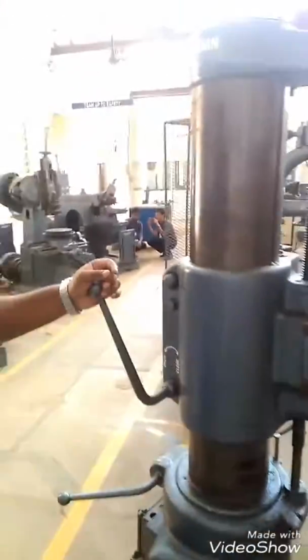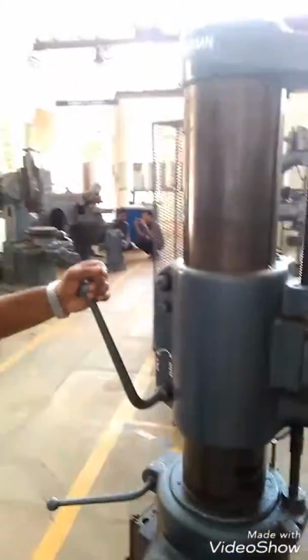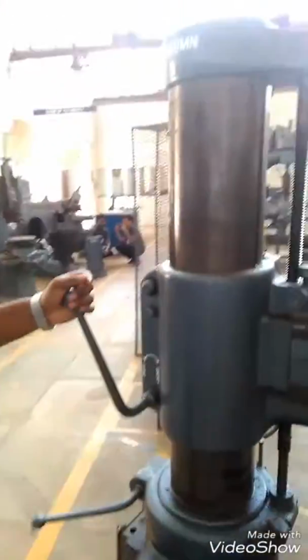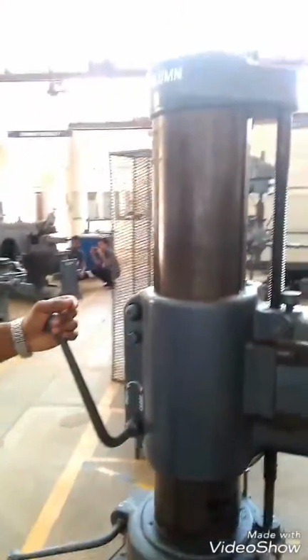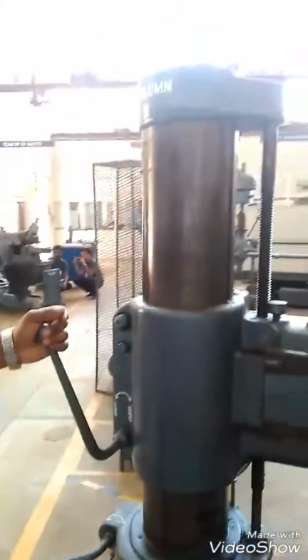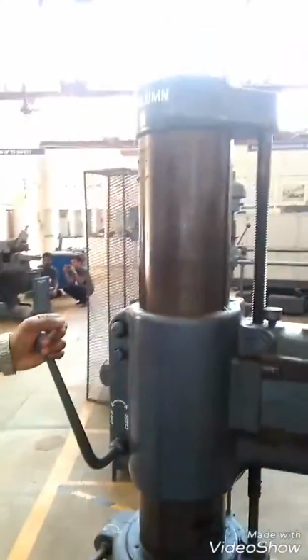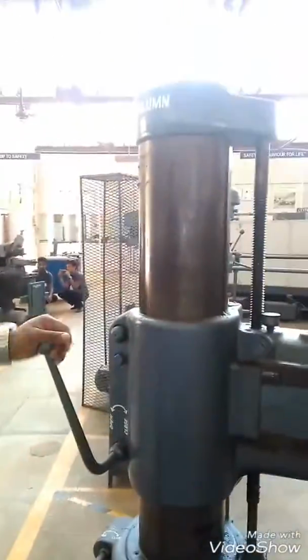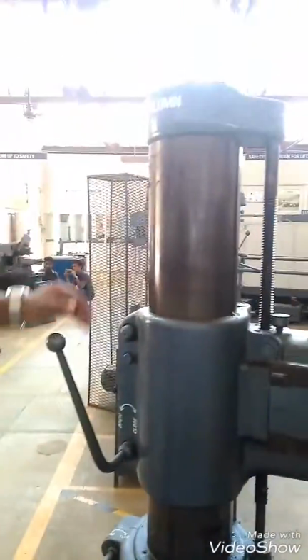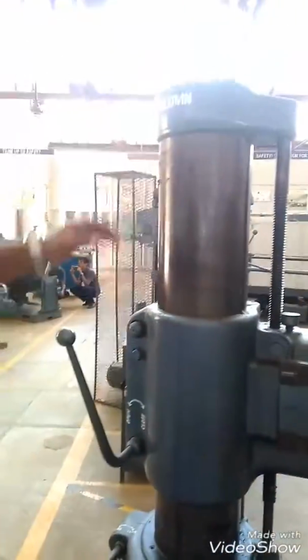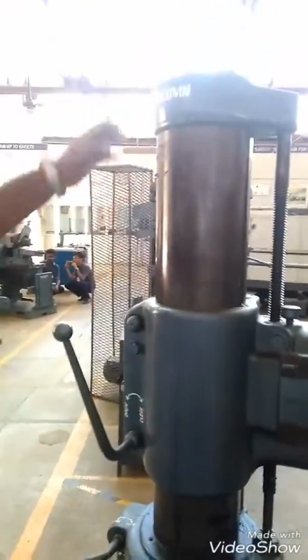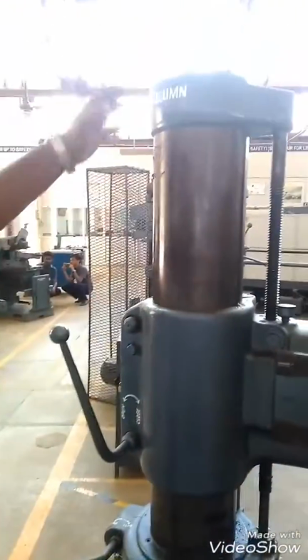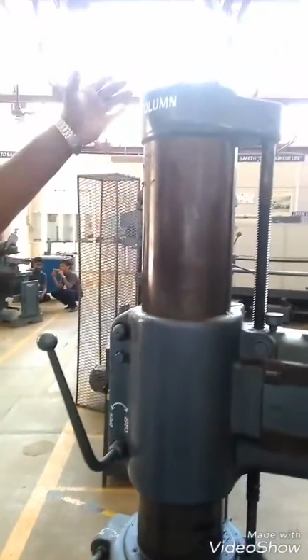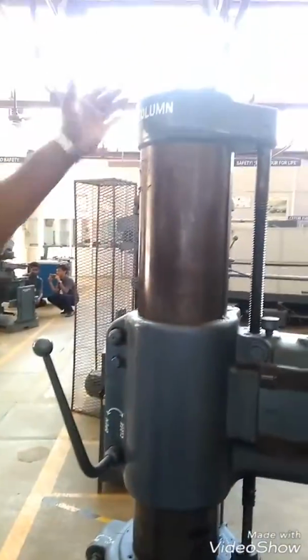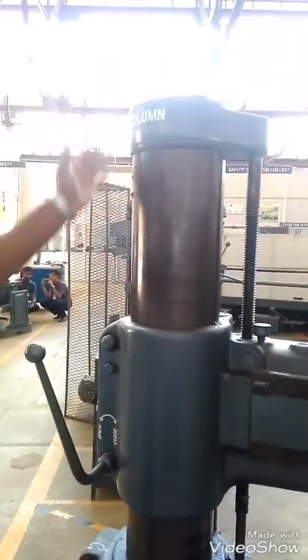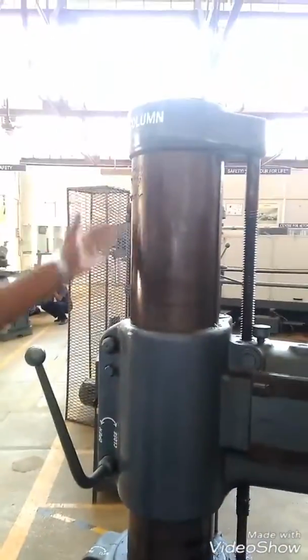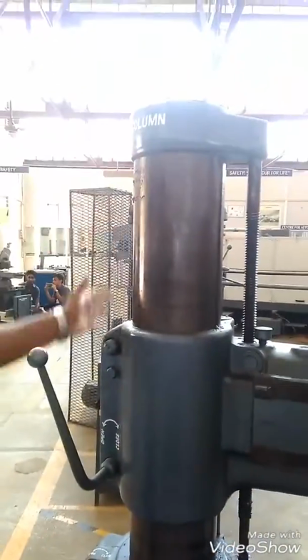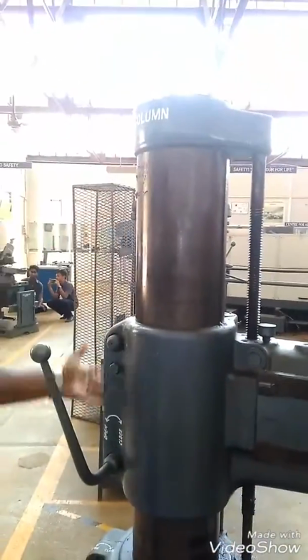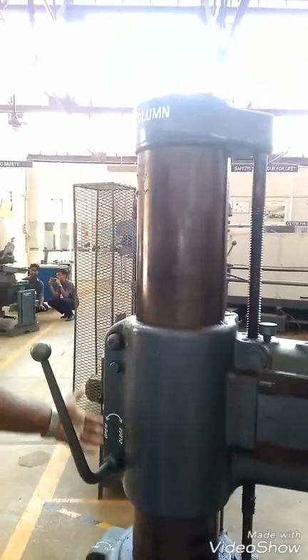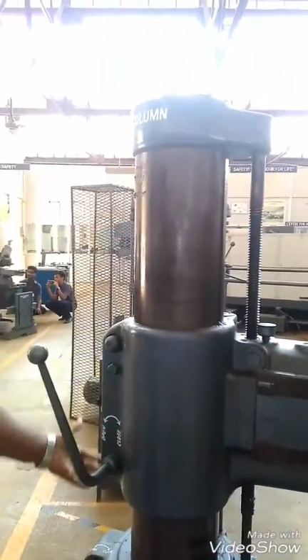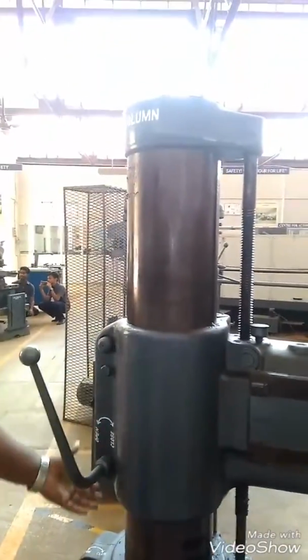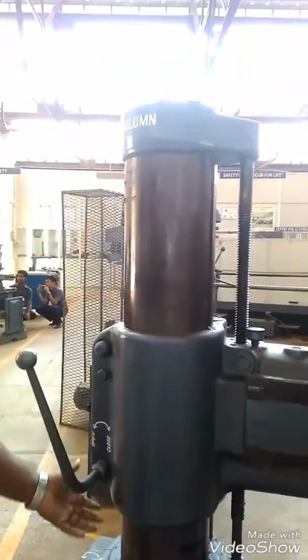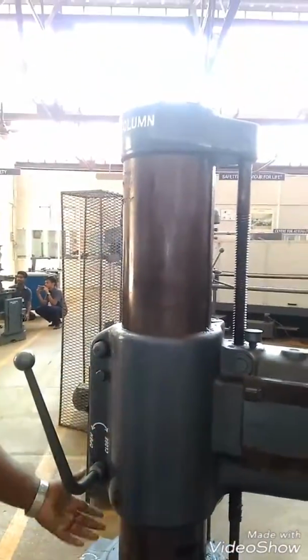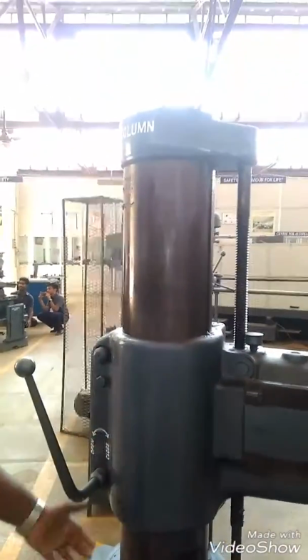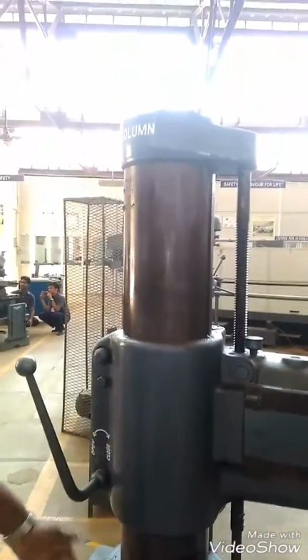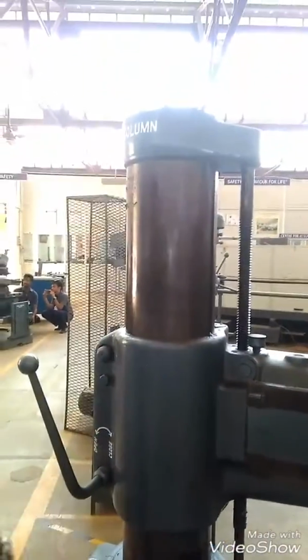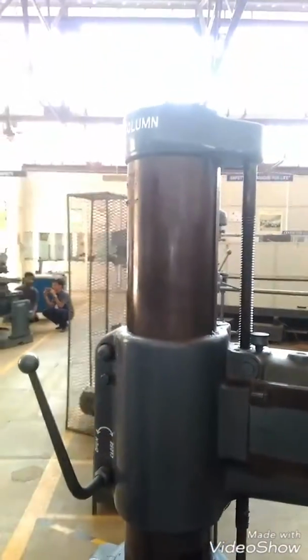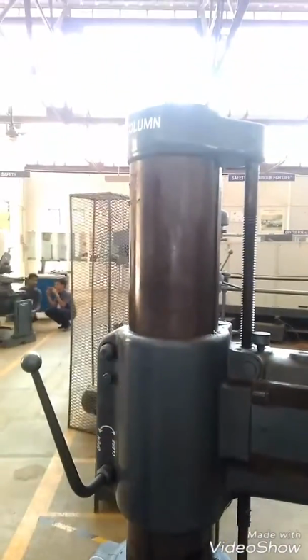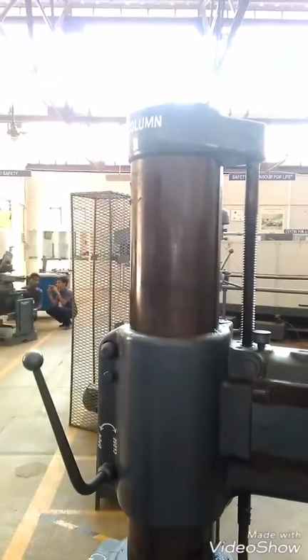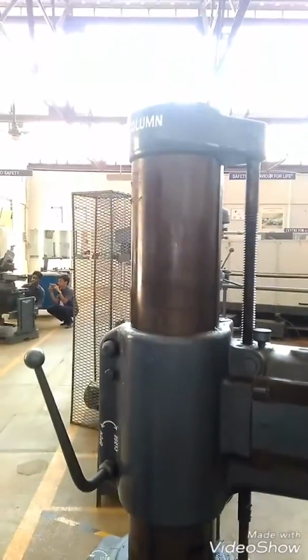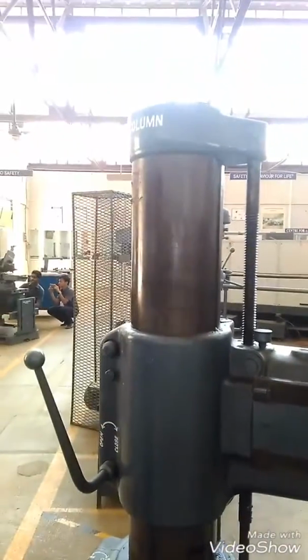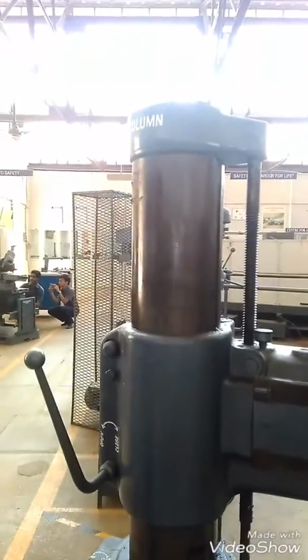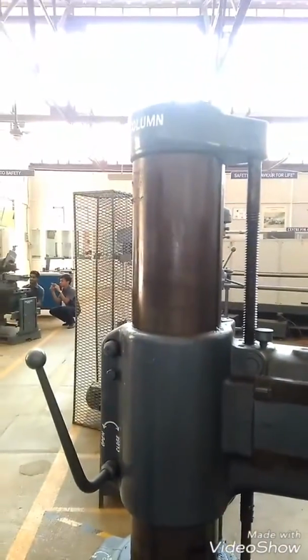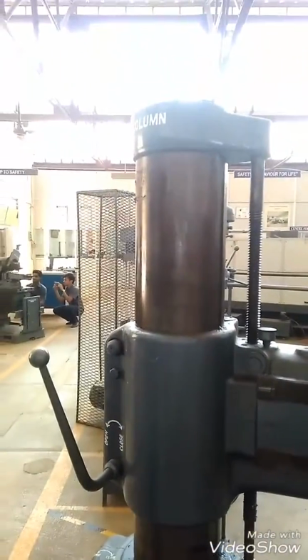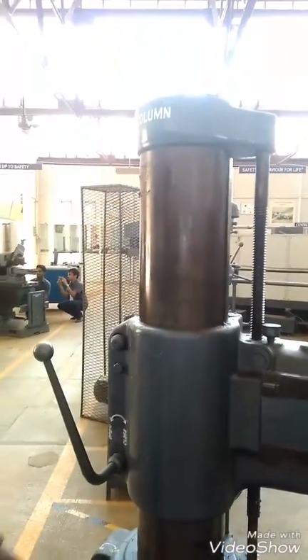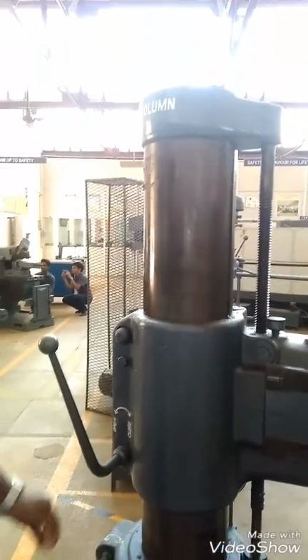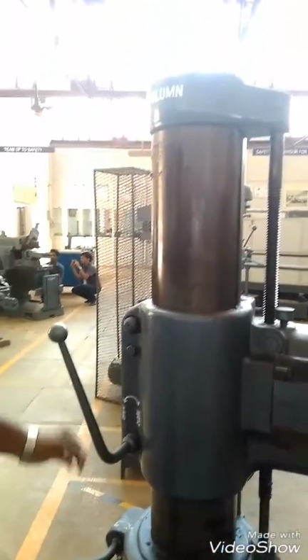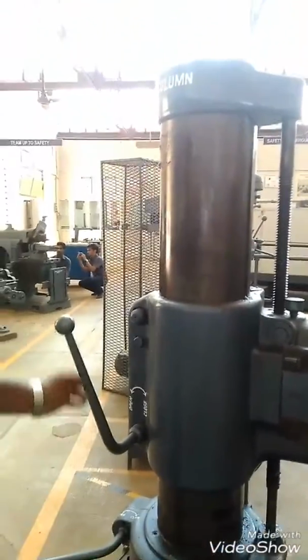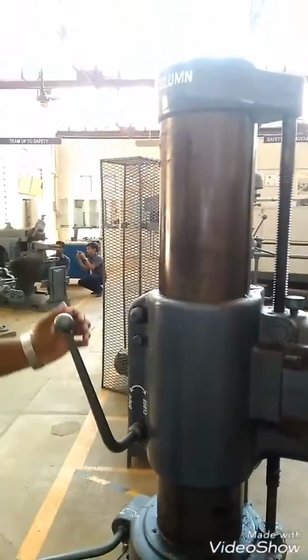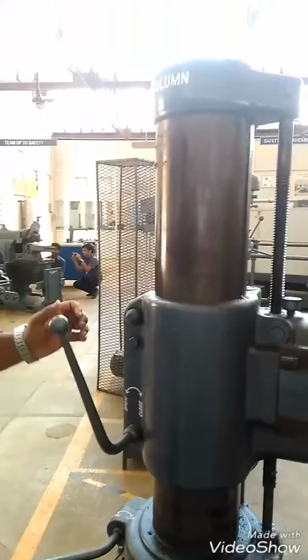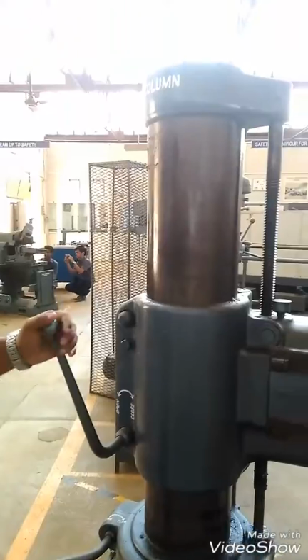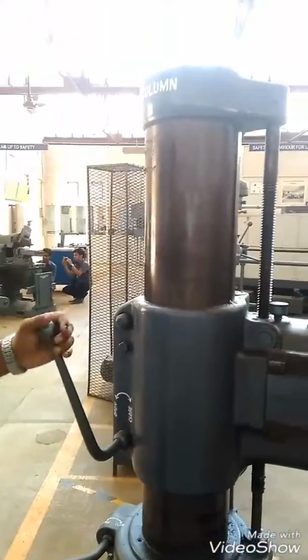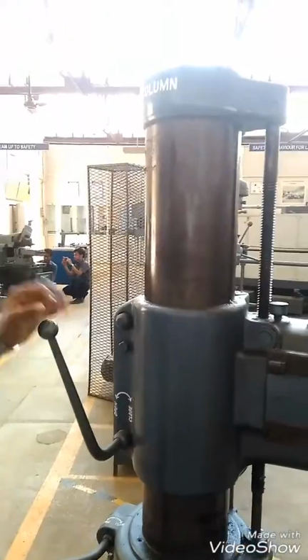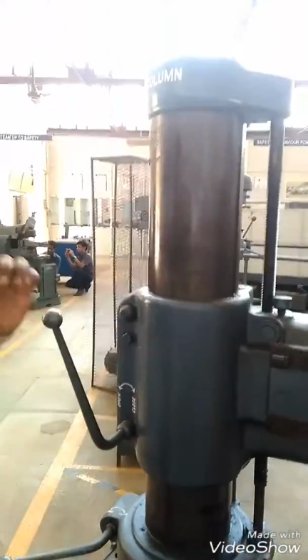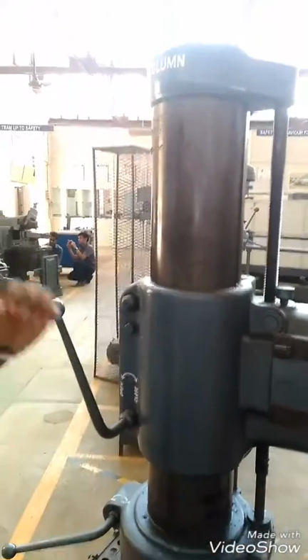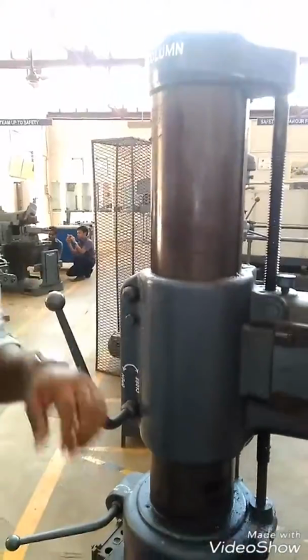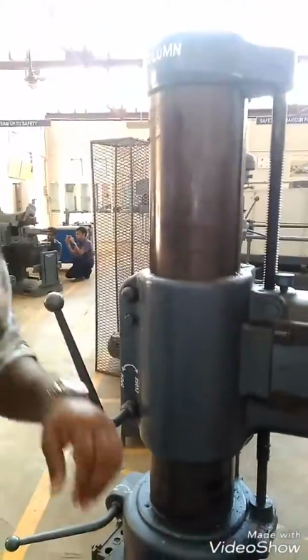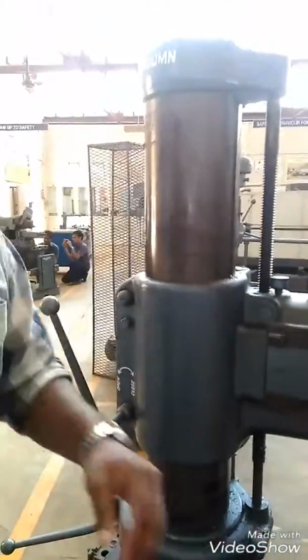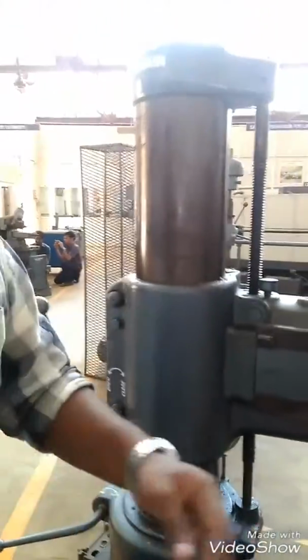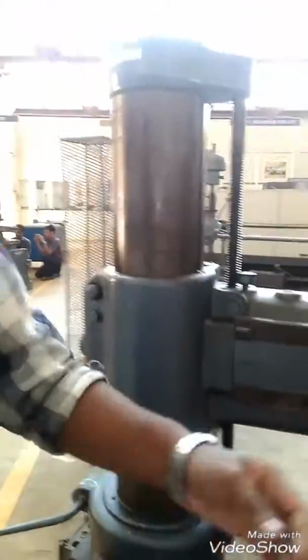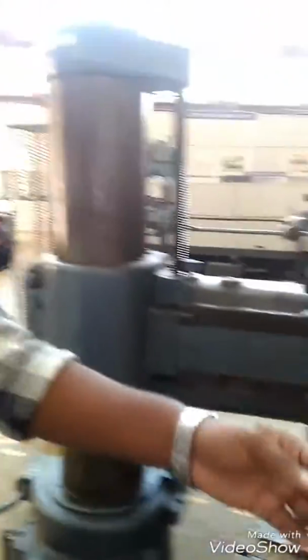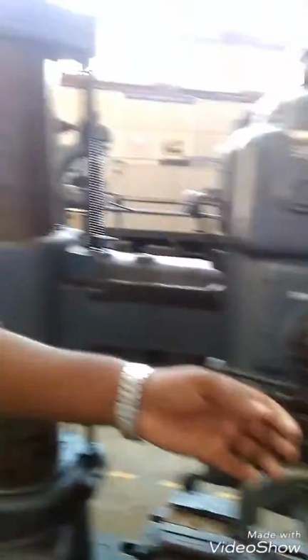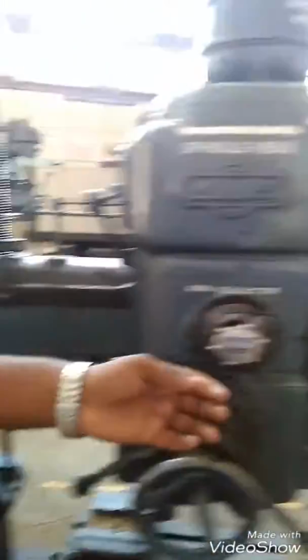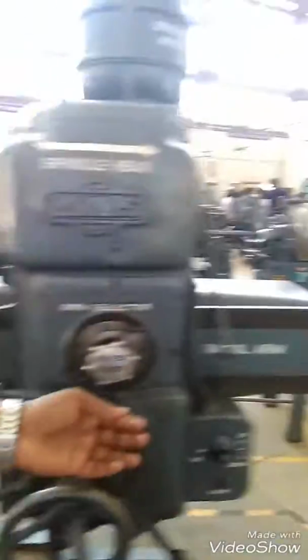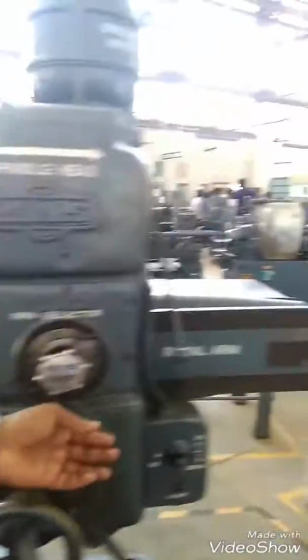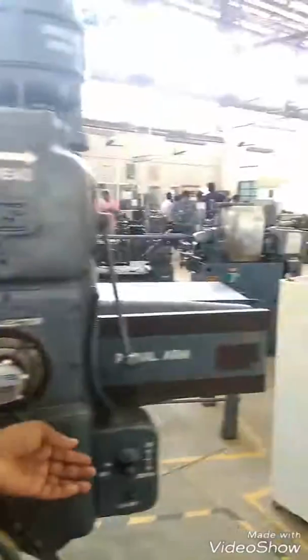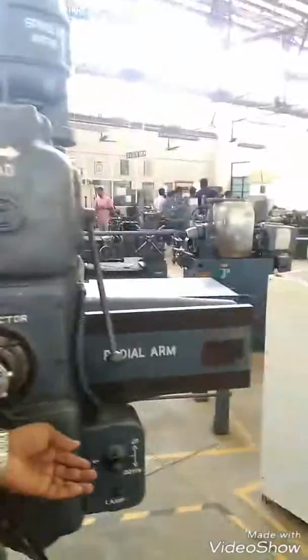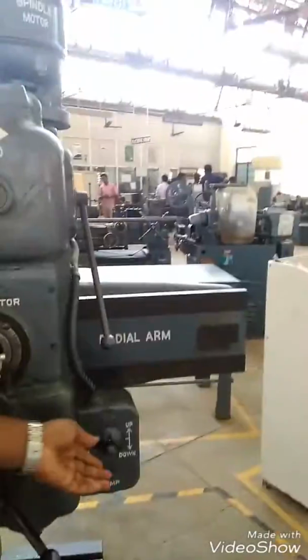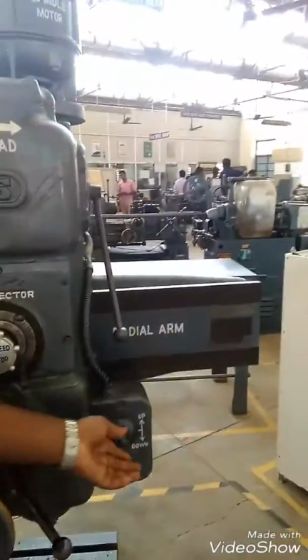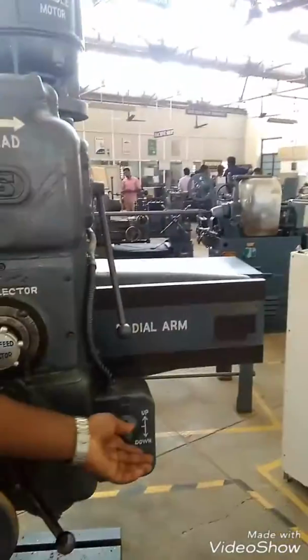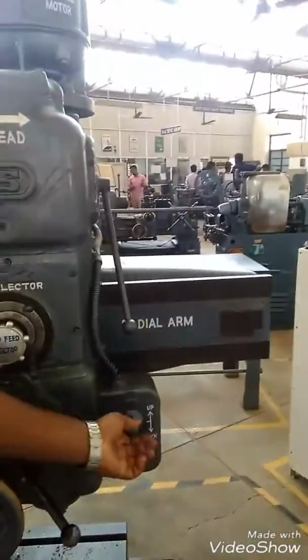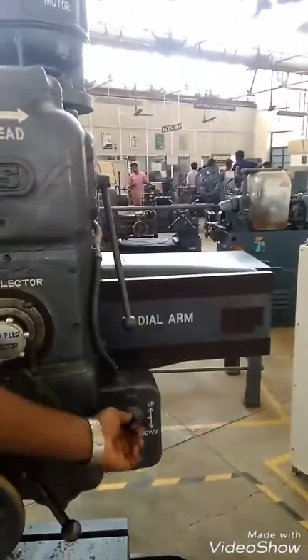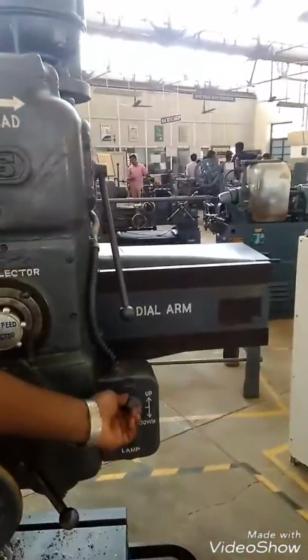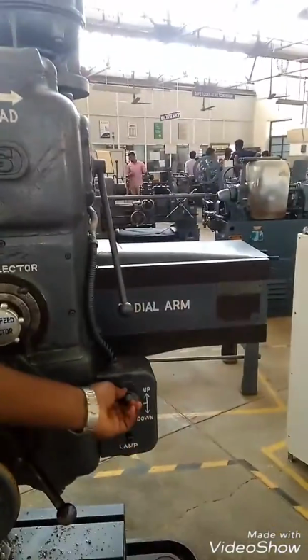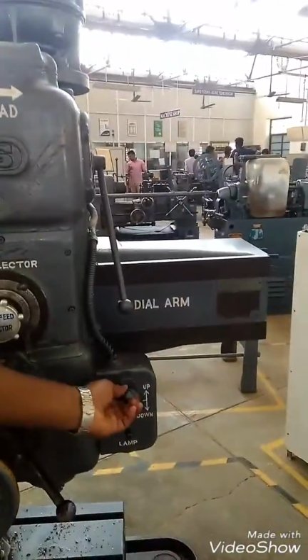And we have a column here. This is the column of this drill machine which makes the drill bit move up or down.